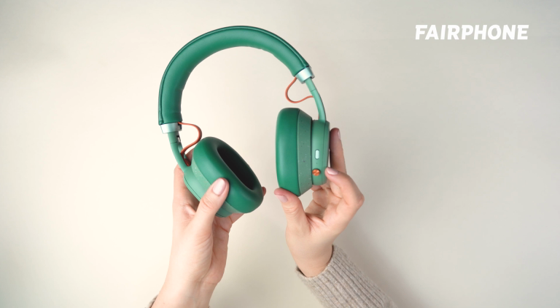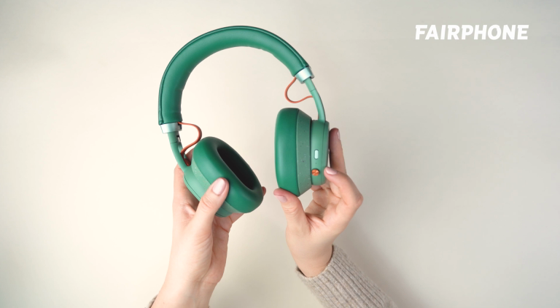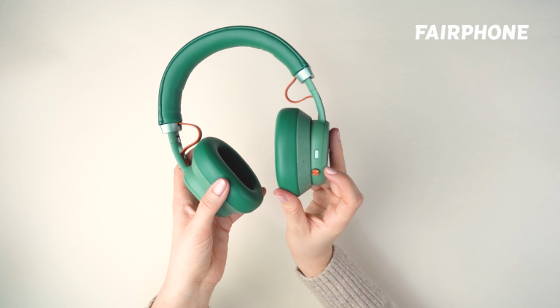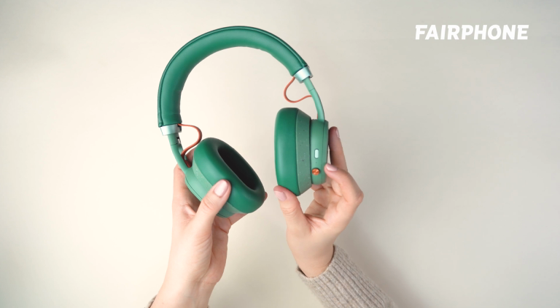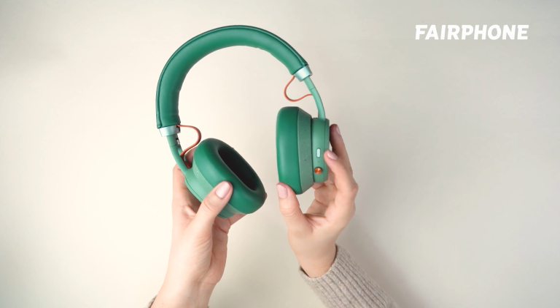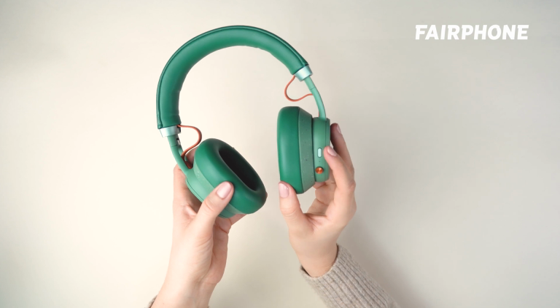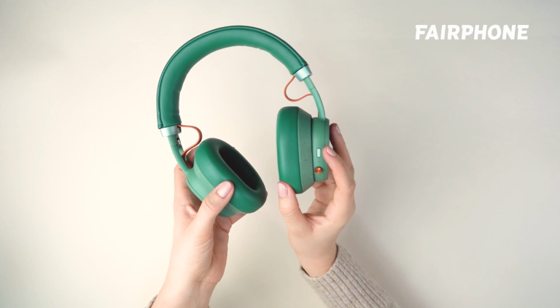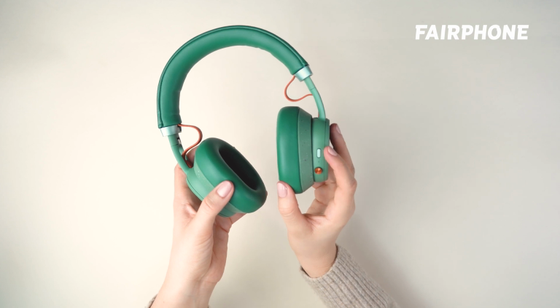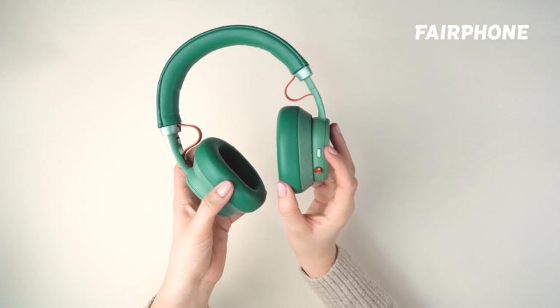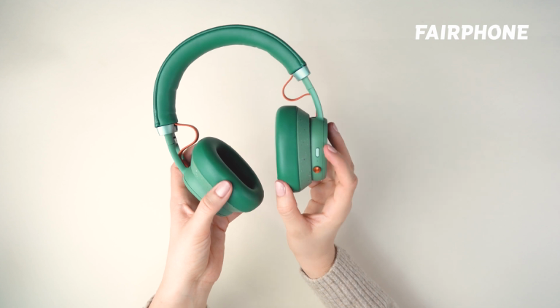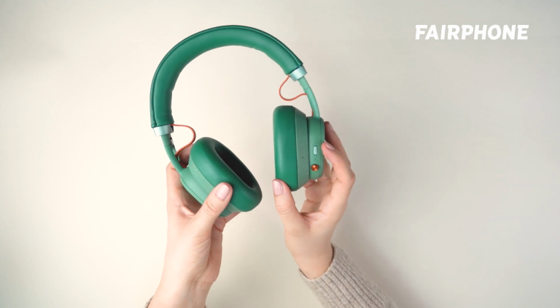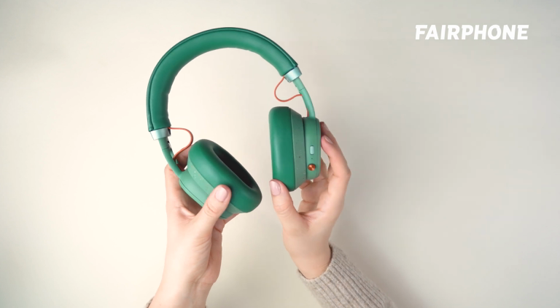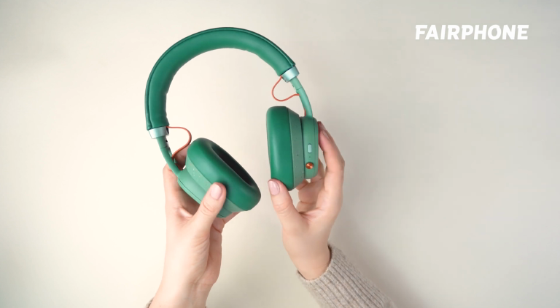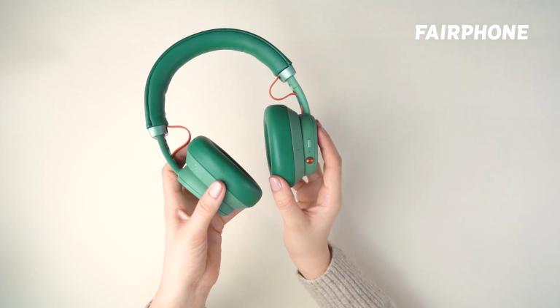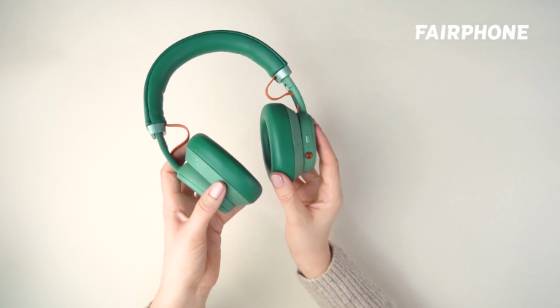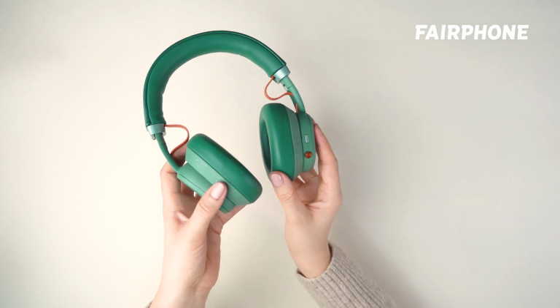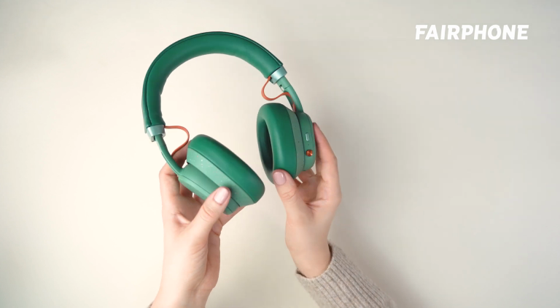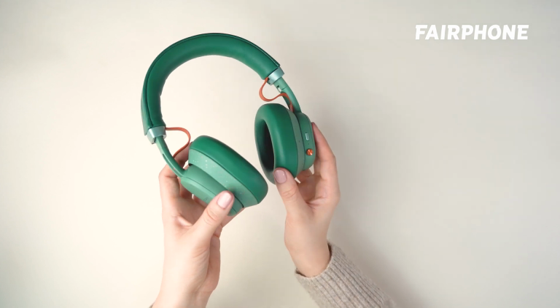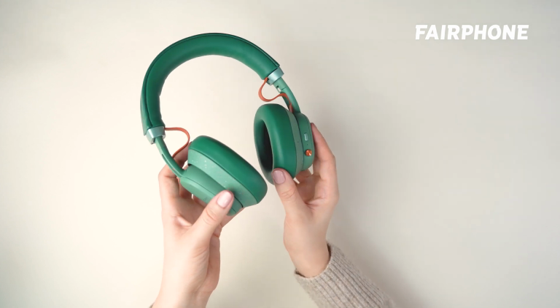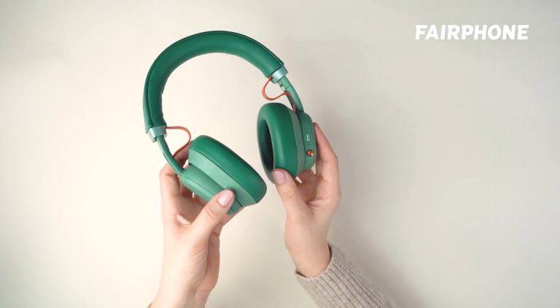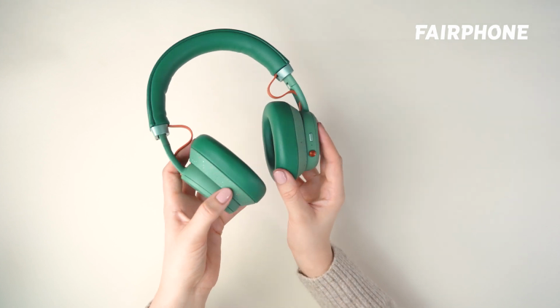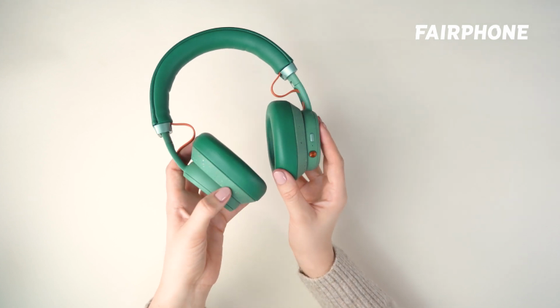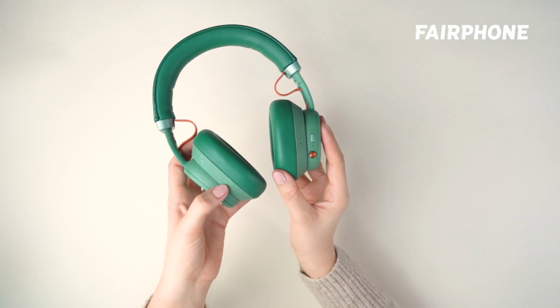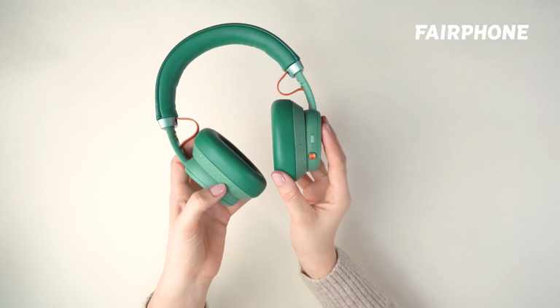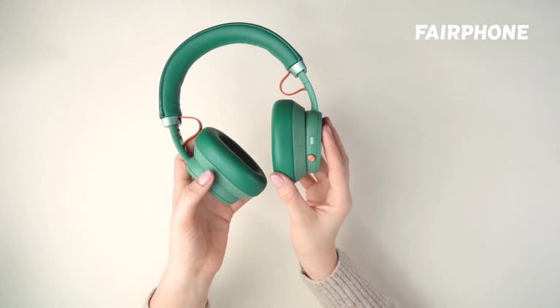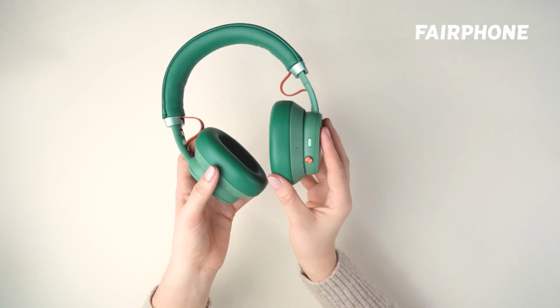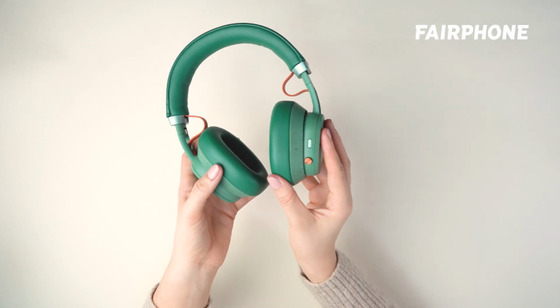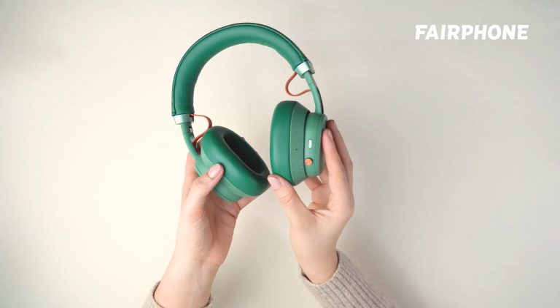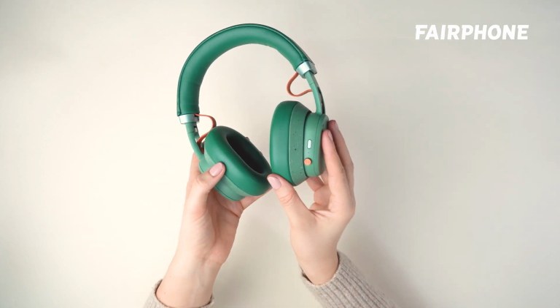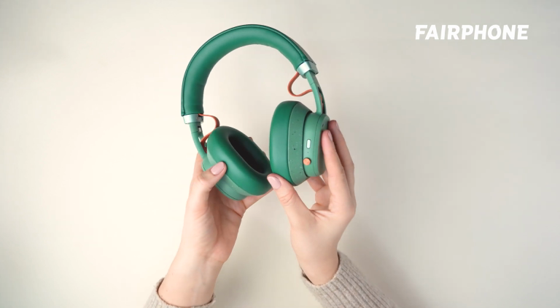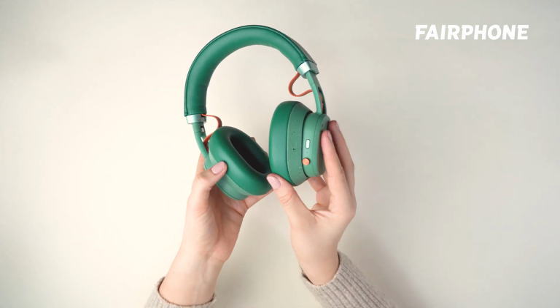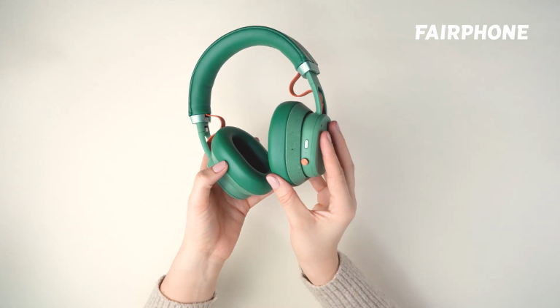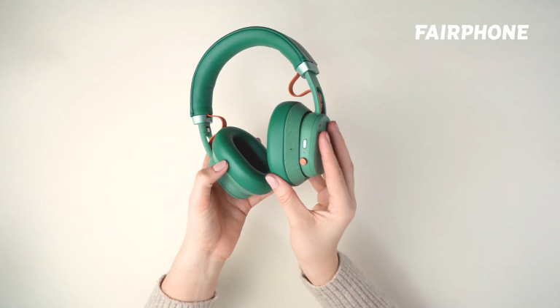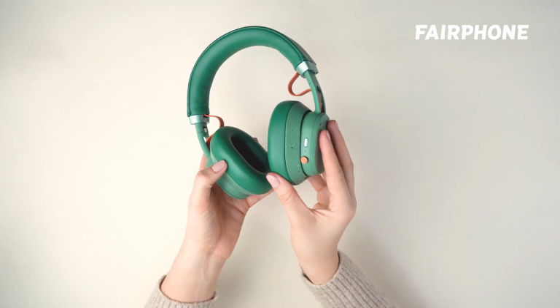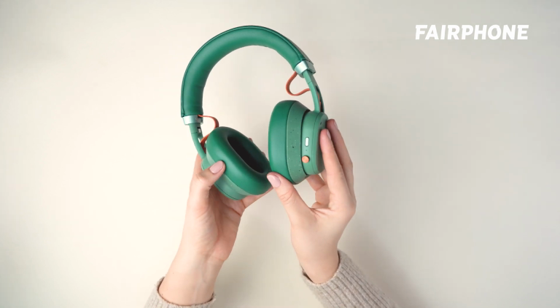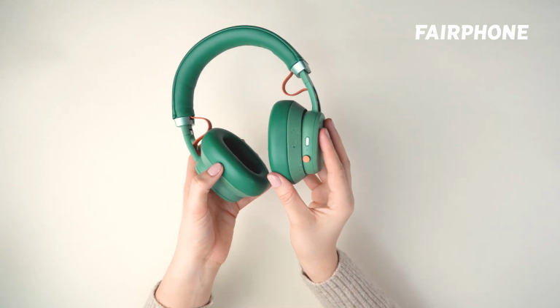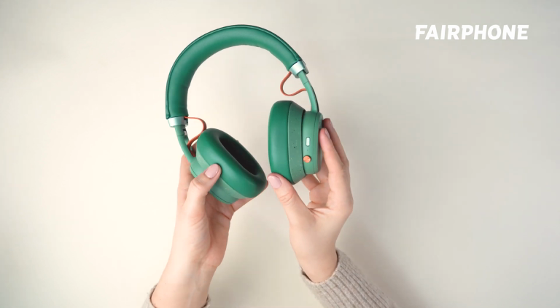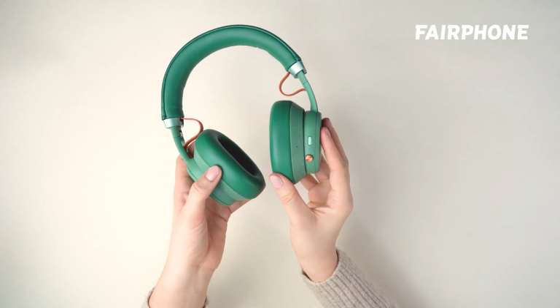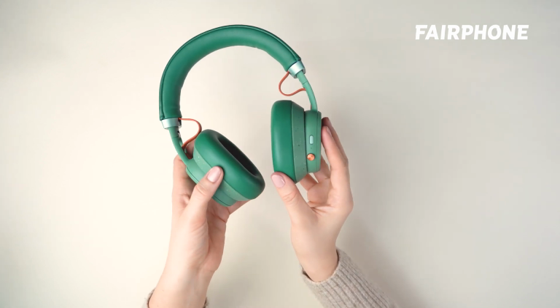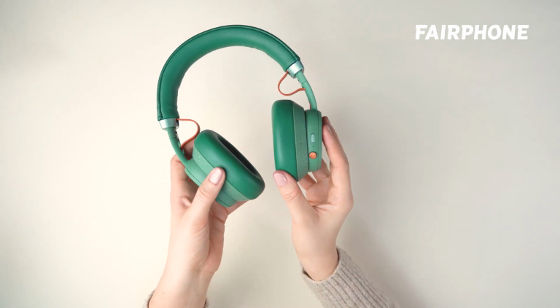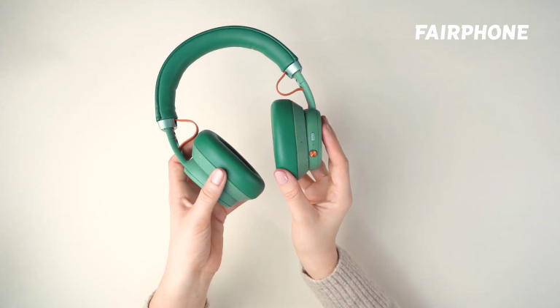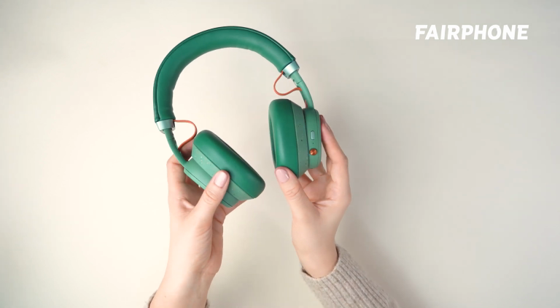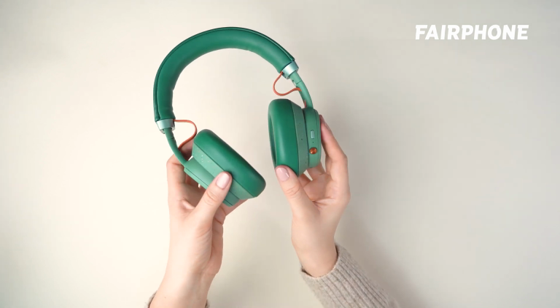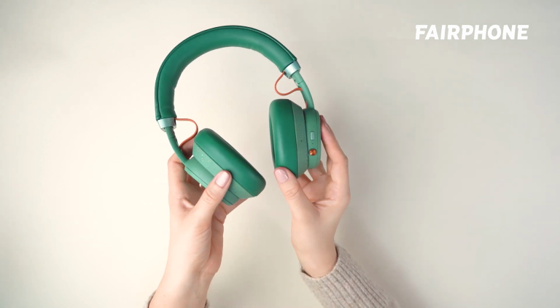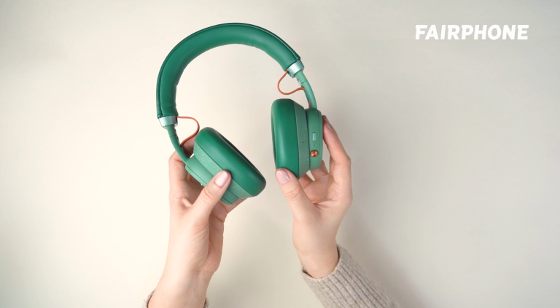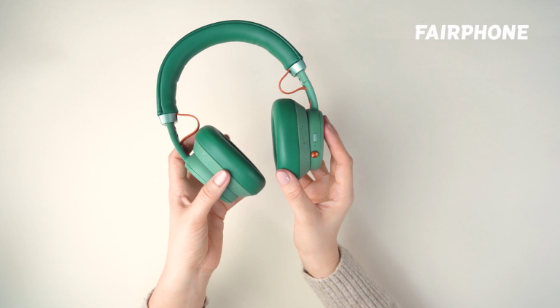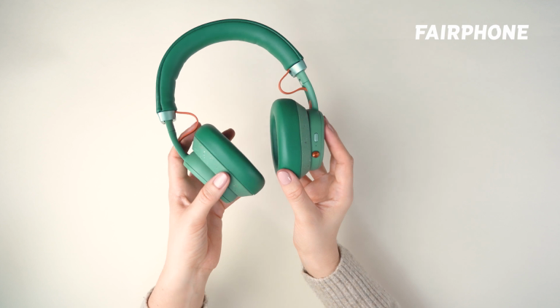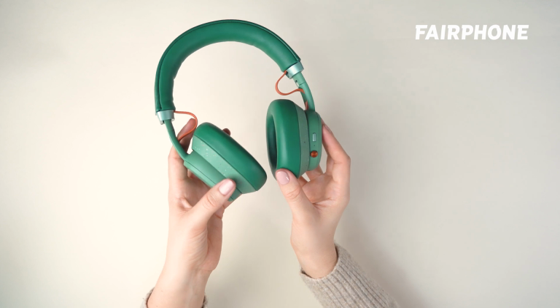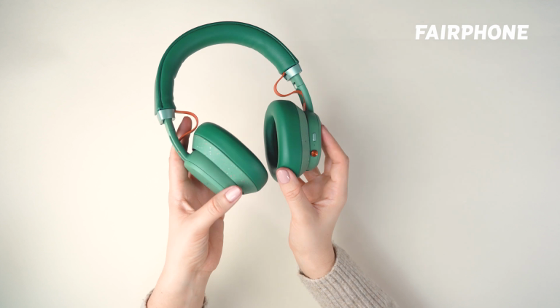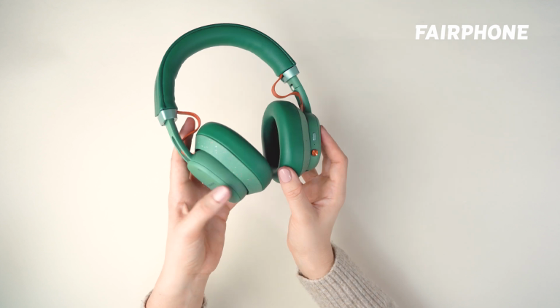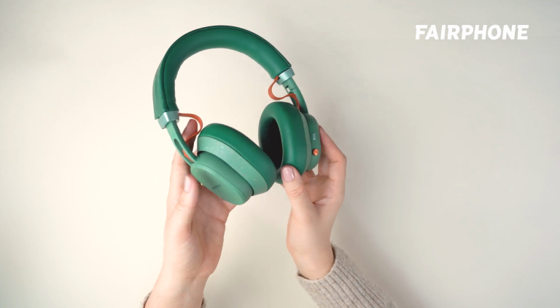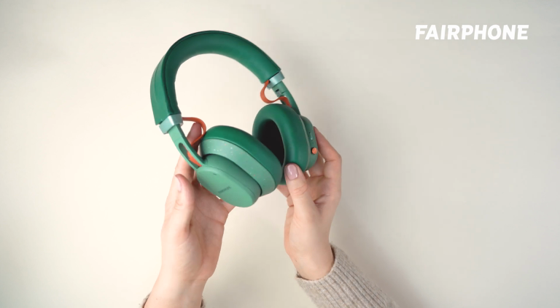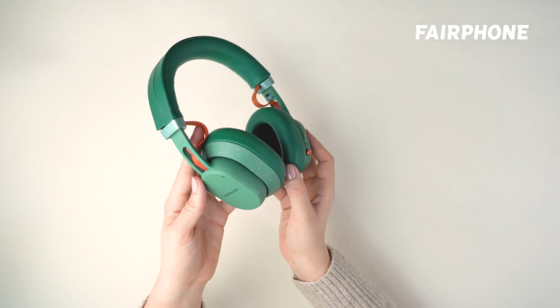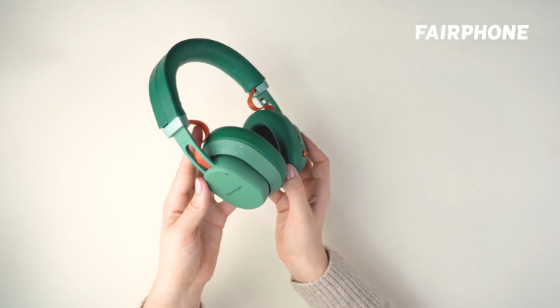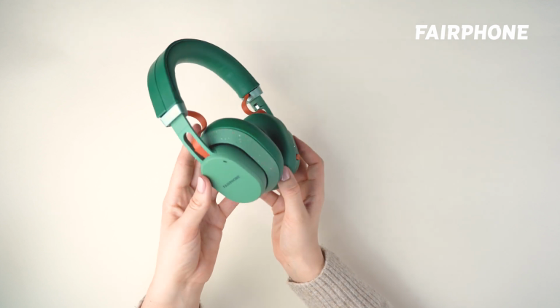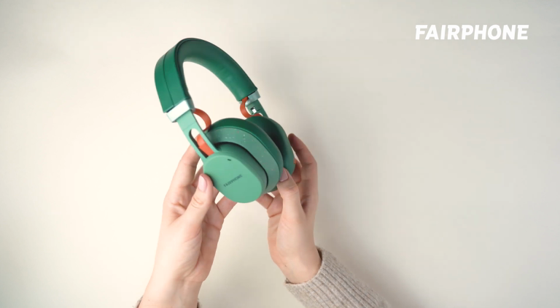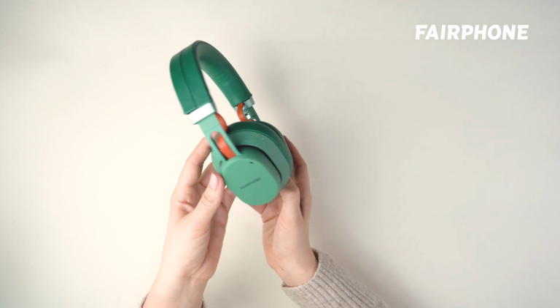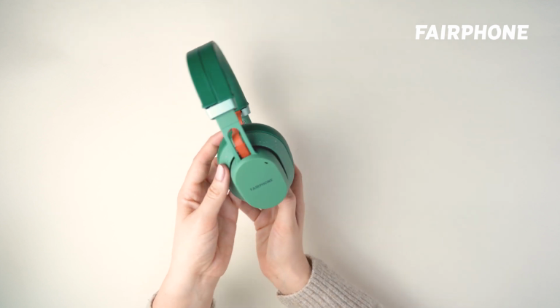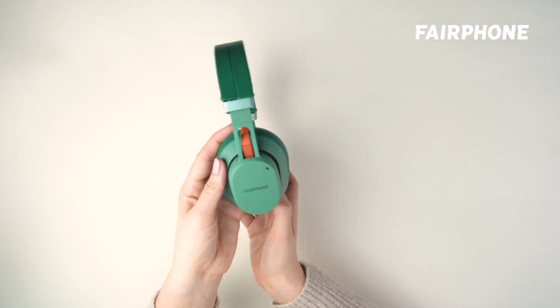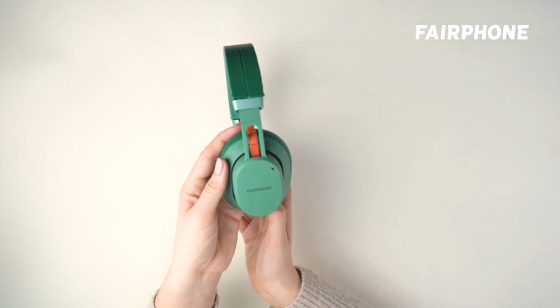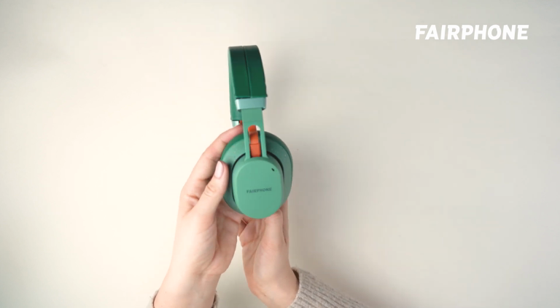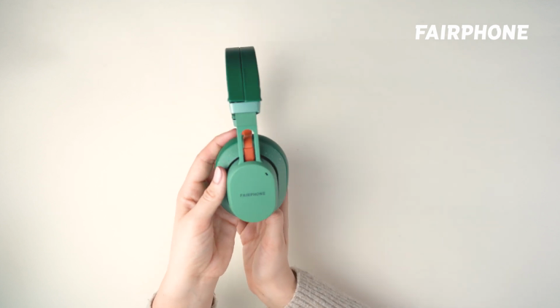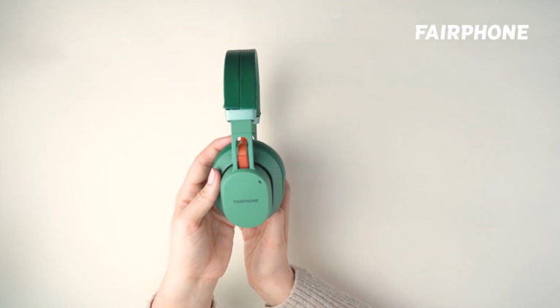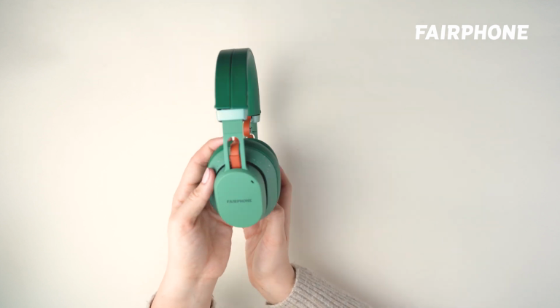Are you sure you ordered the right part? The left side is different from the right, so always double check you ordered the correct one before getting started.